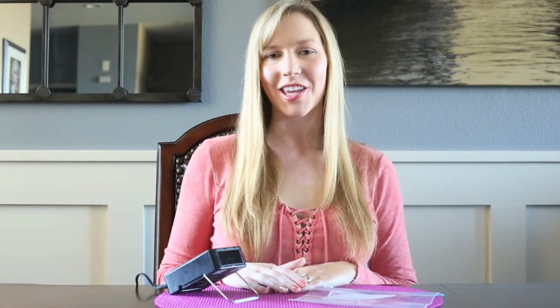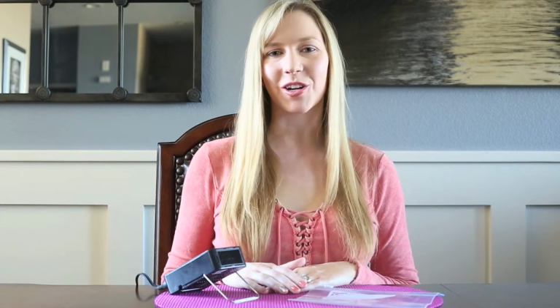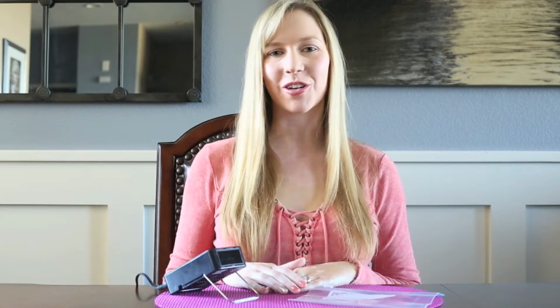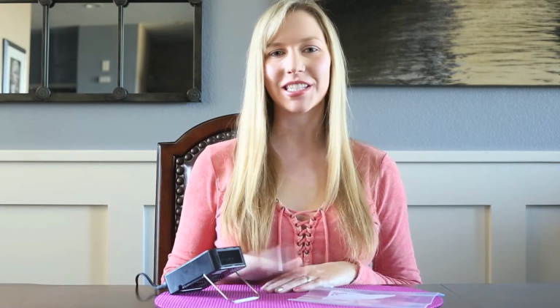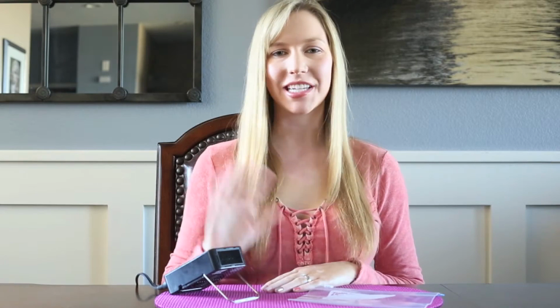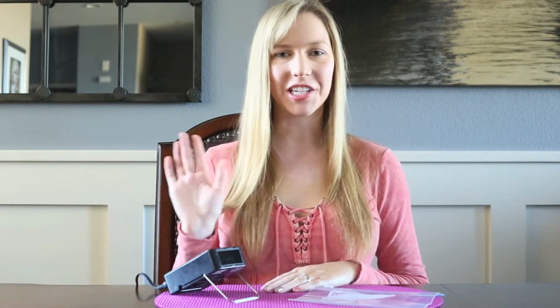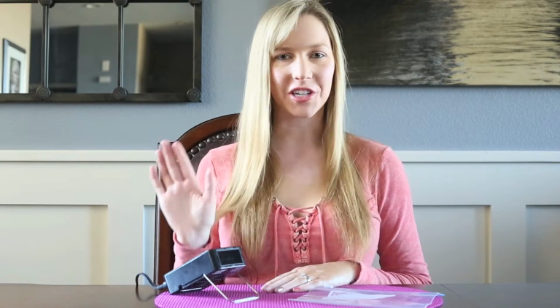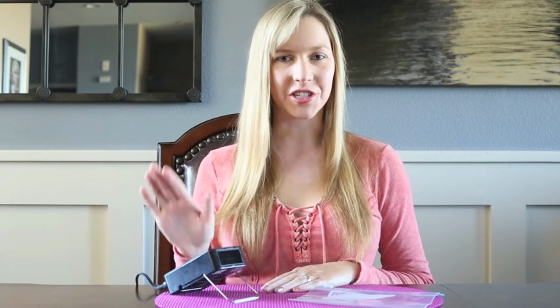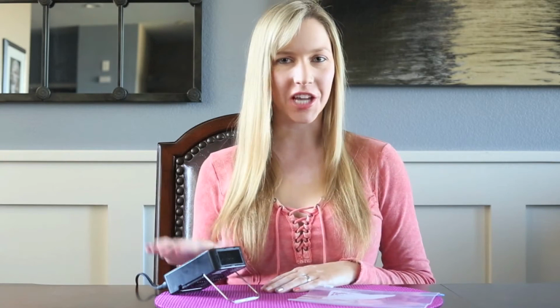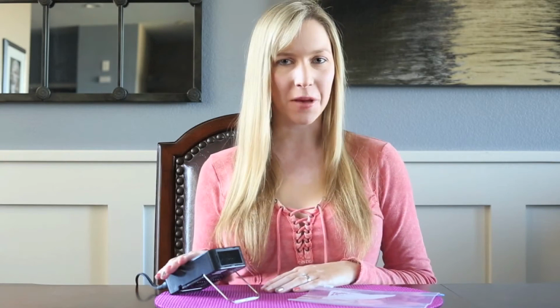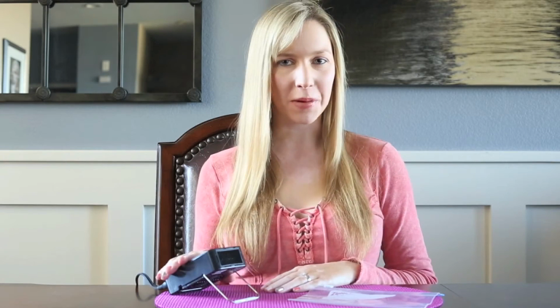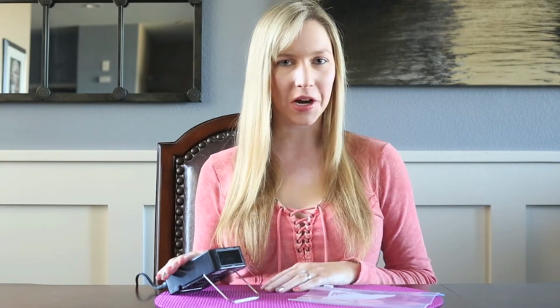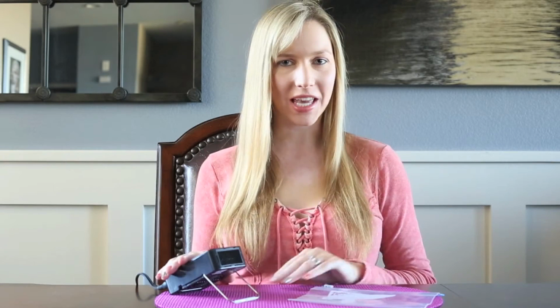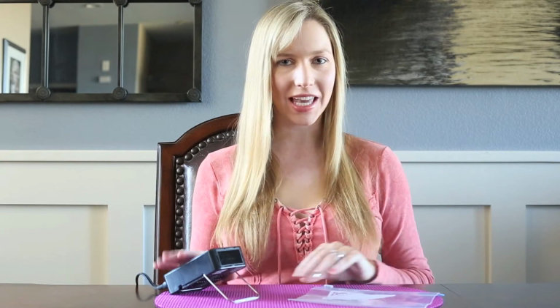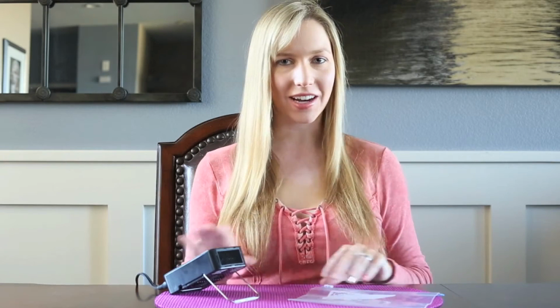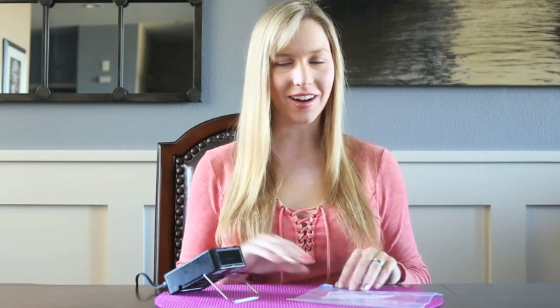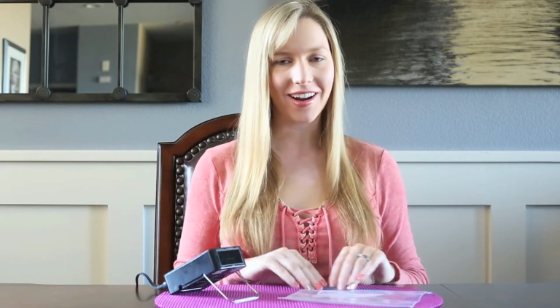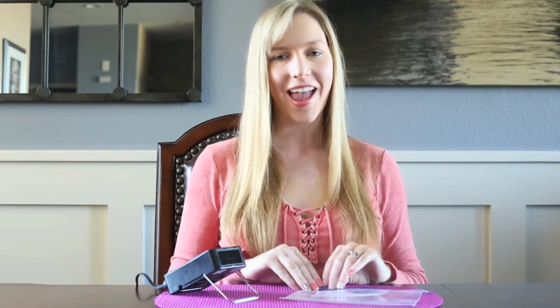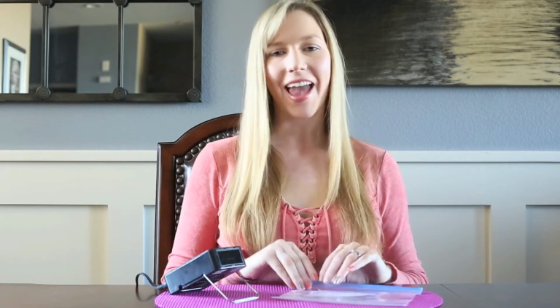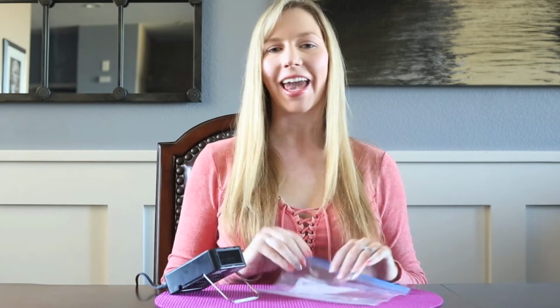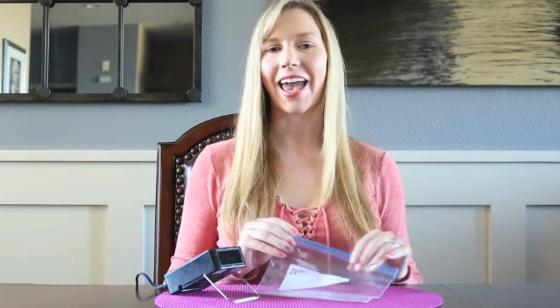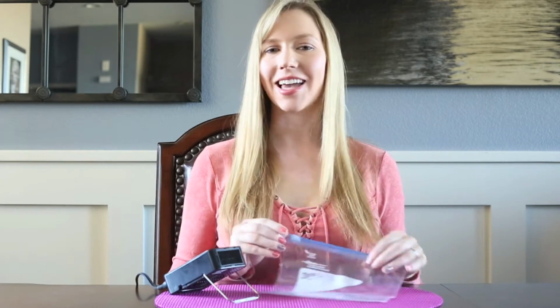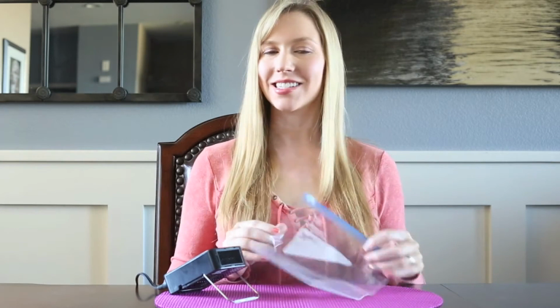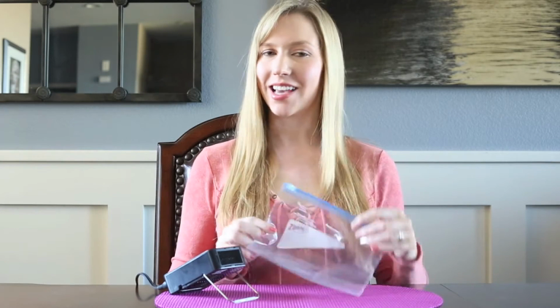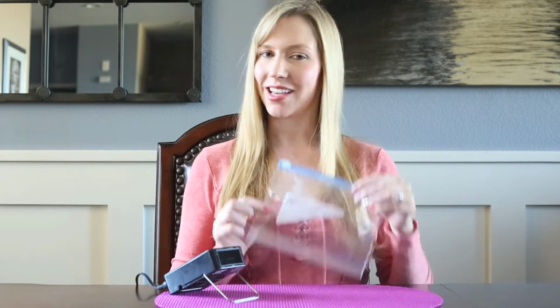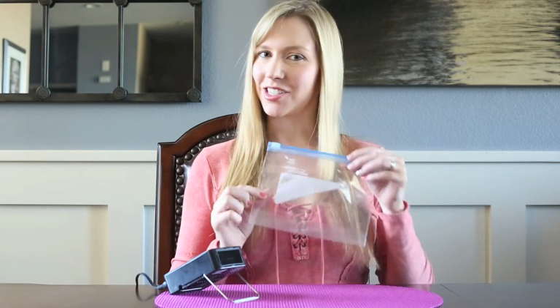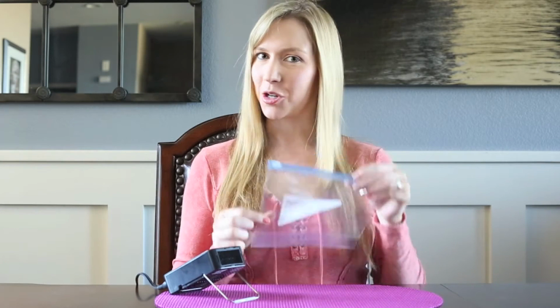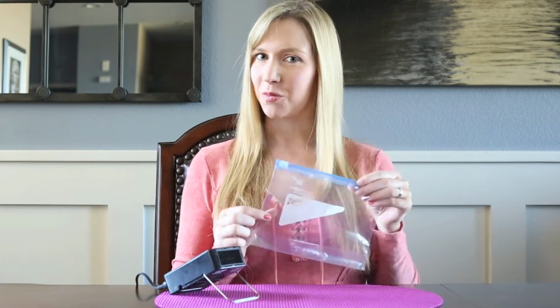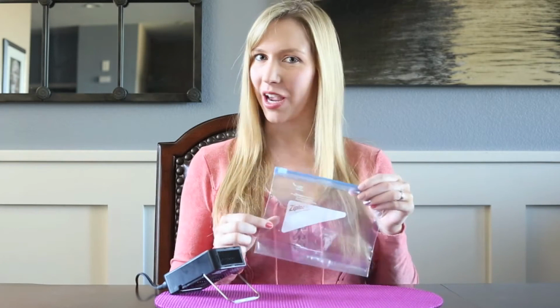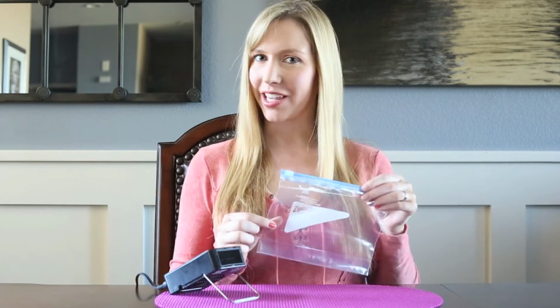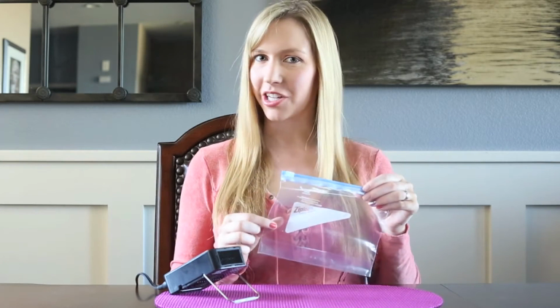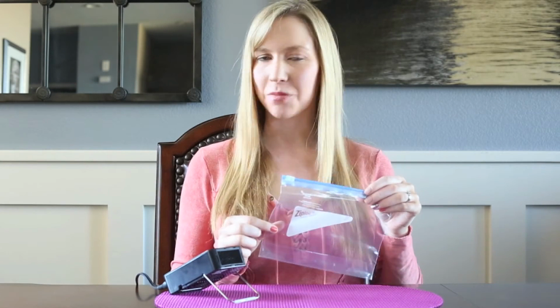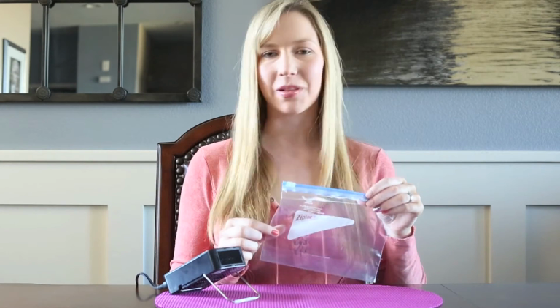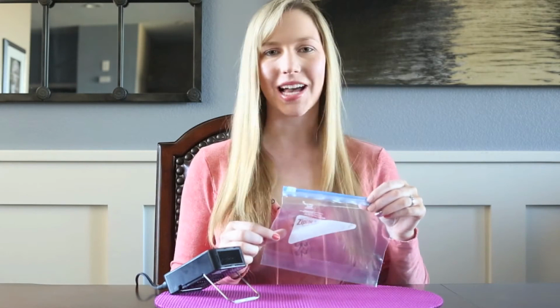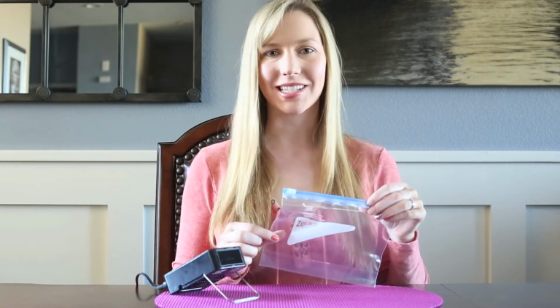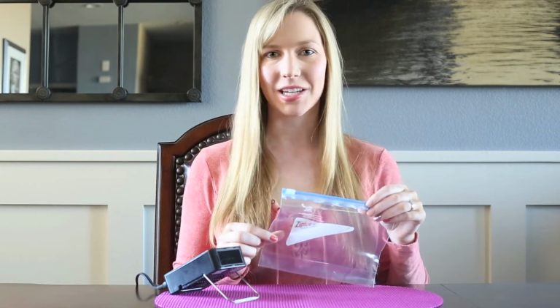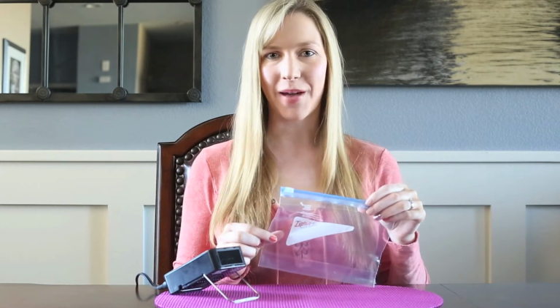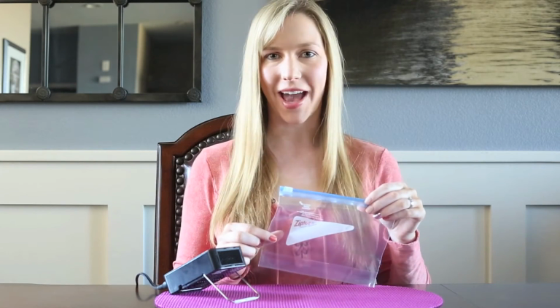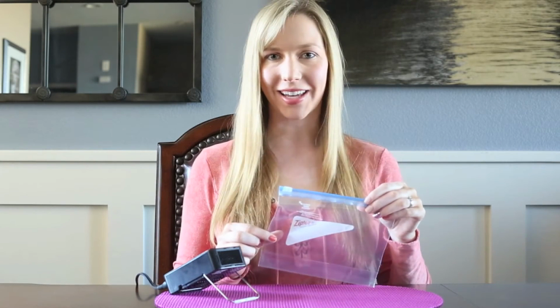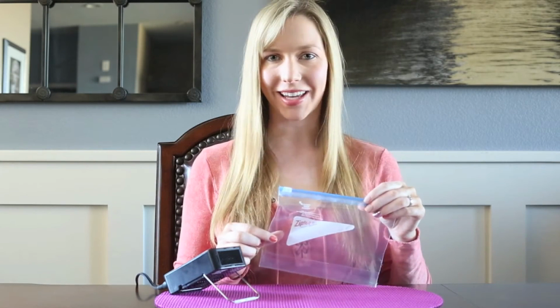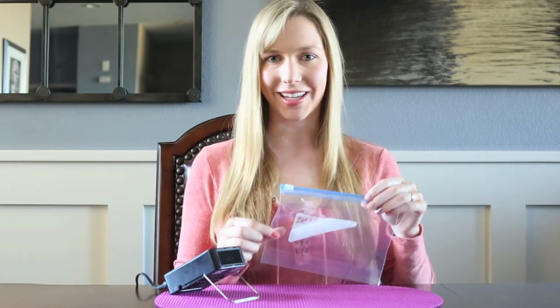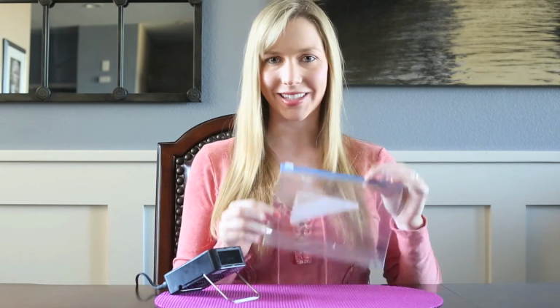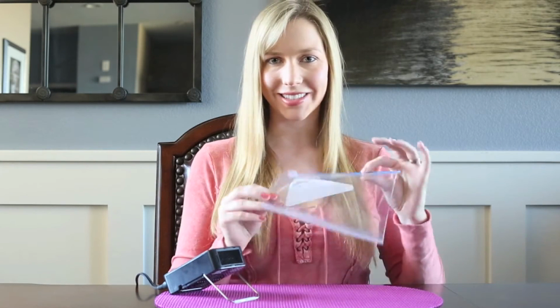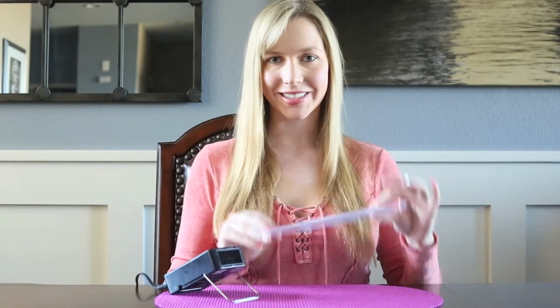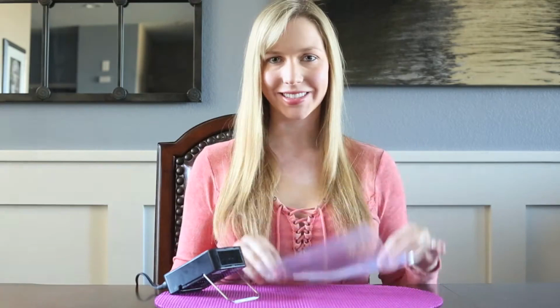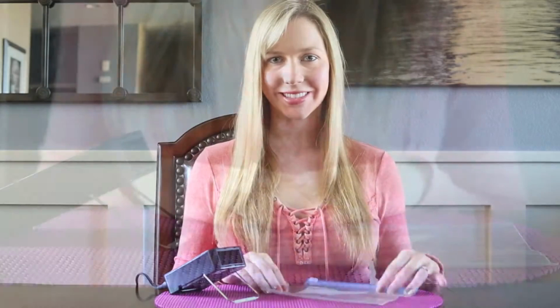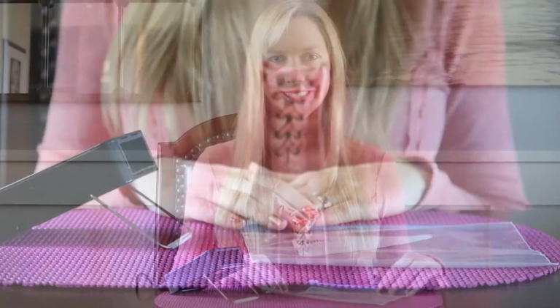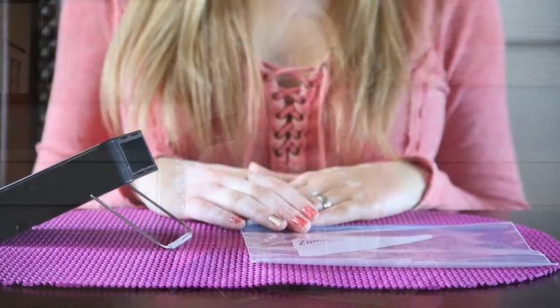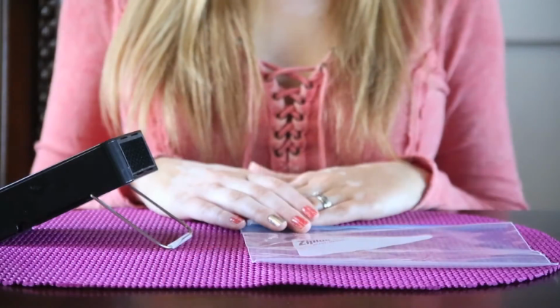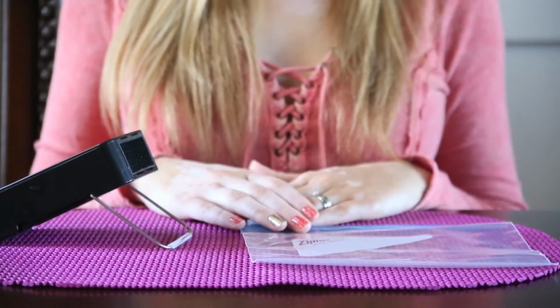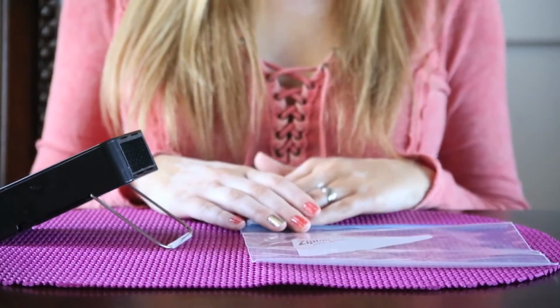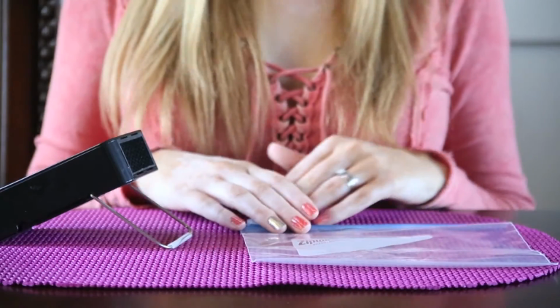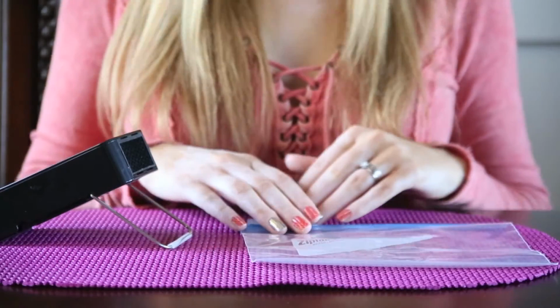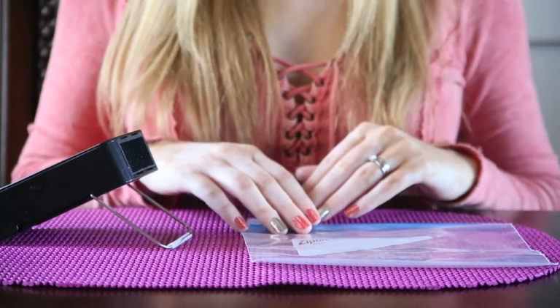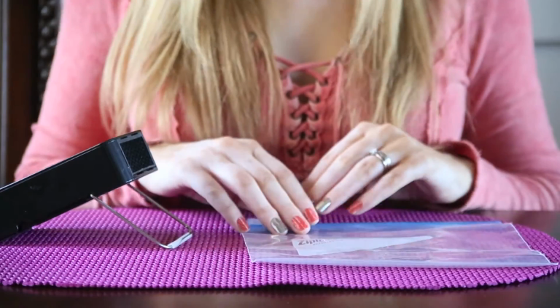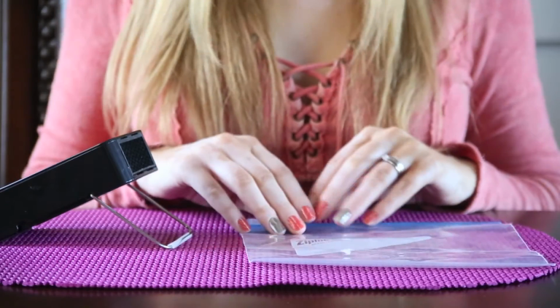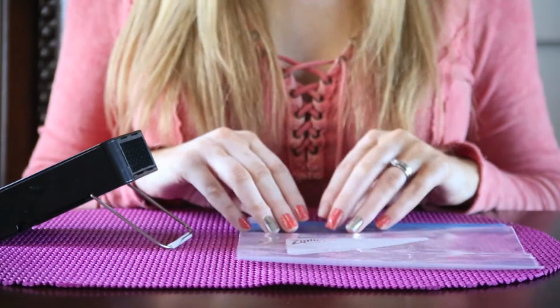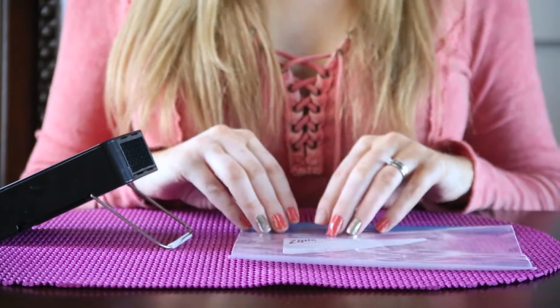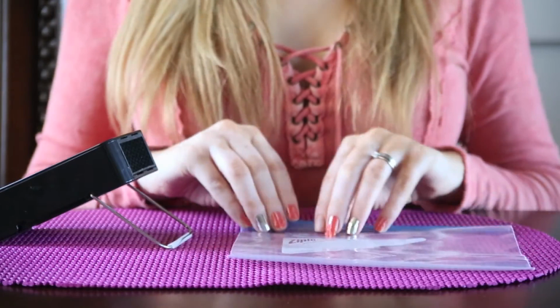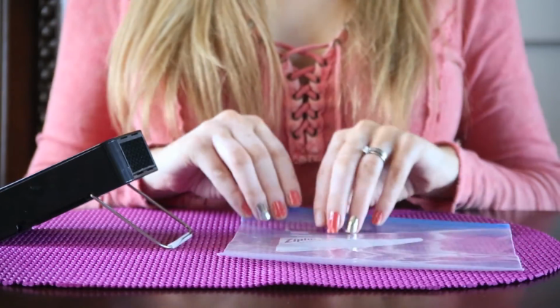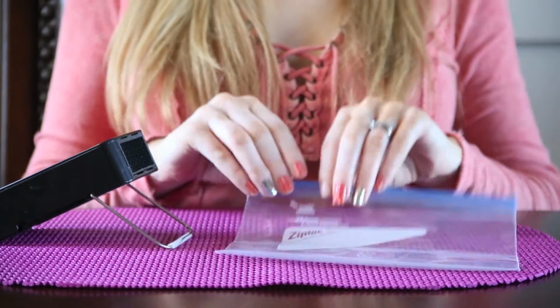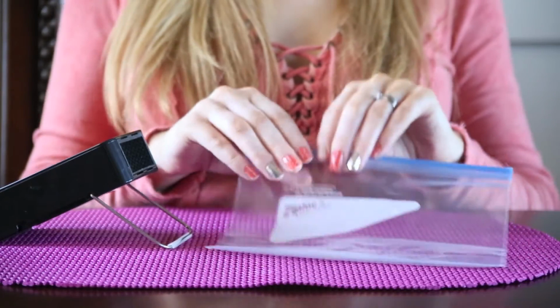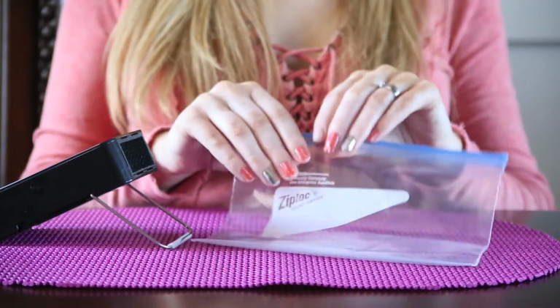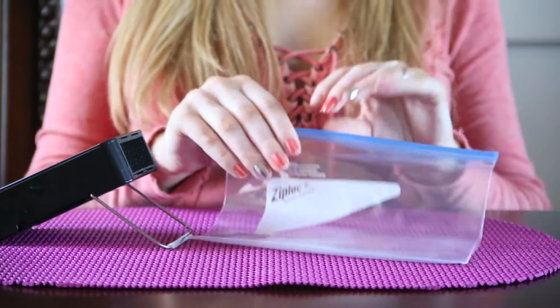You're going to need your Jamberry heater and just a regular plastic baggie. For the baggie method,